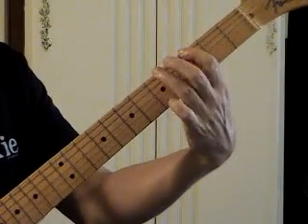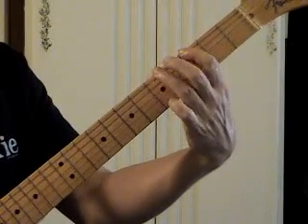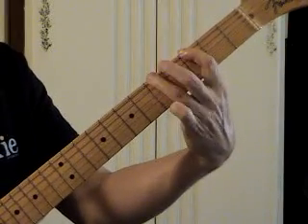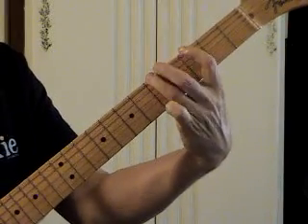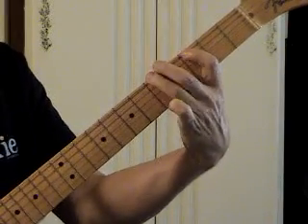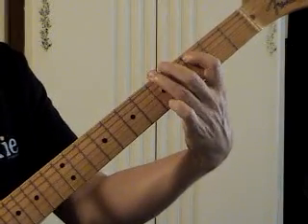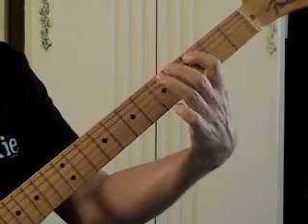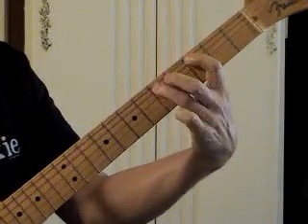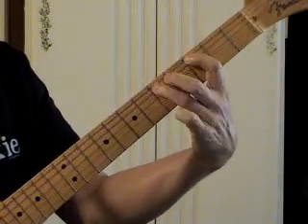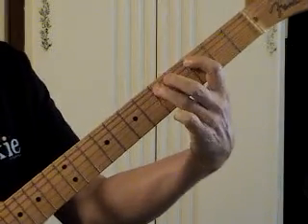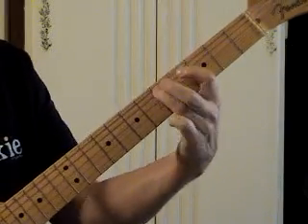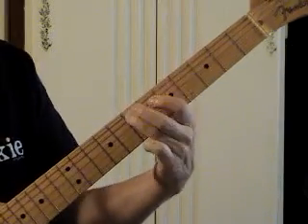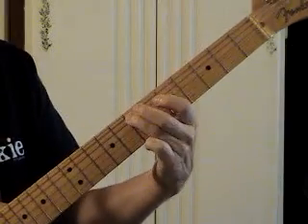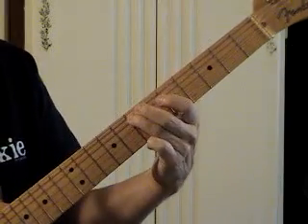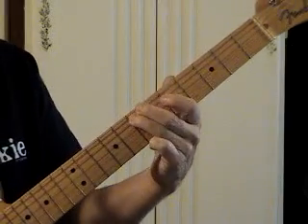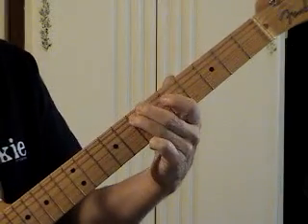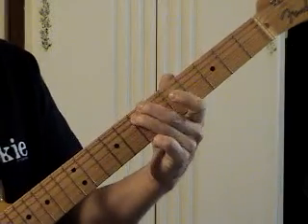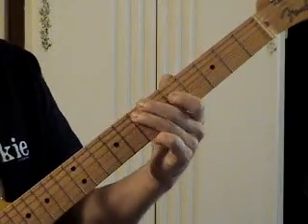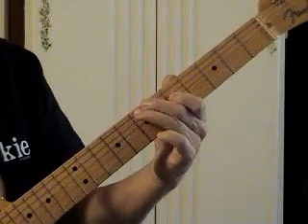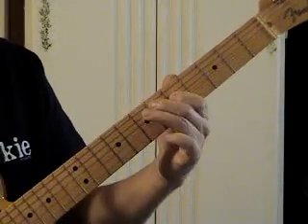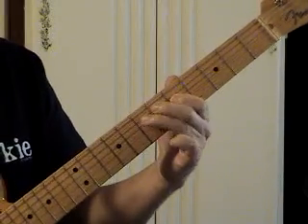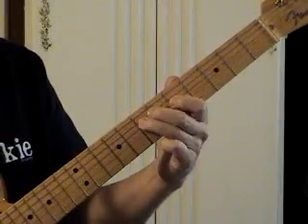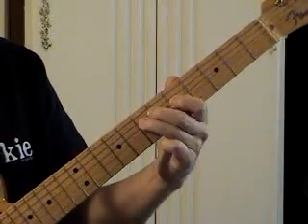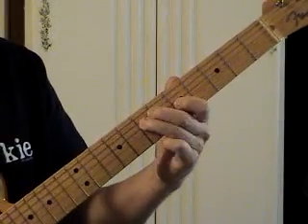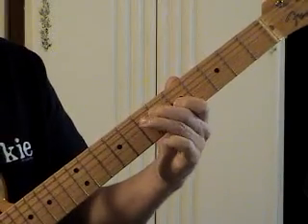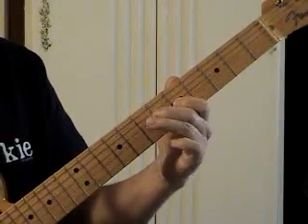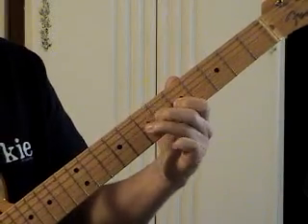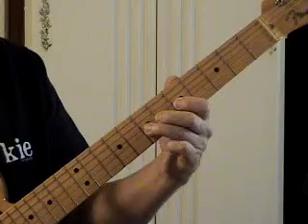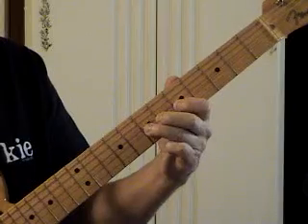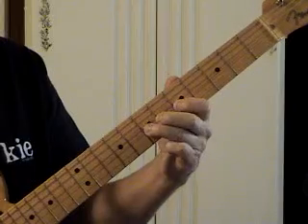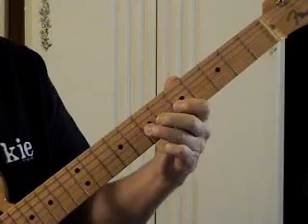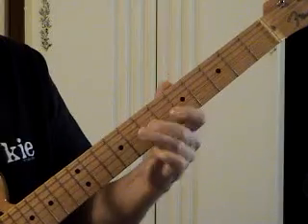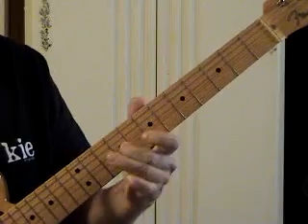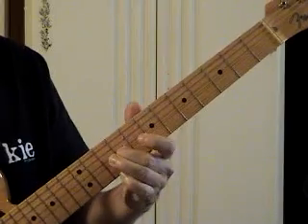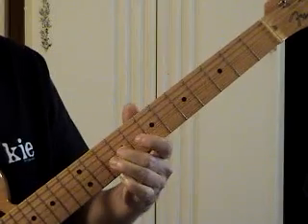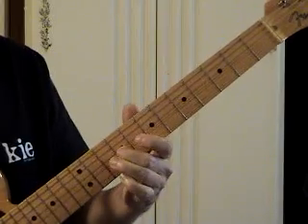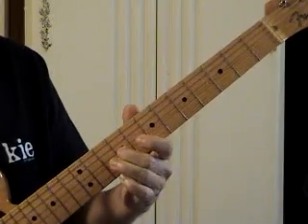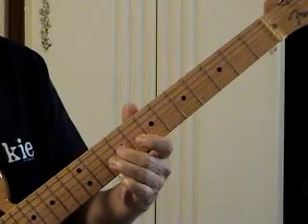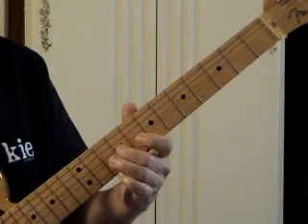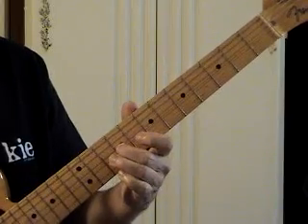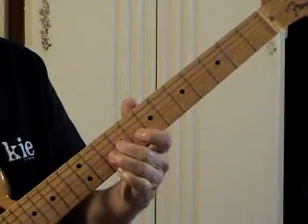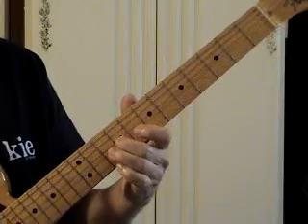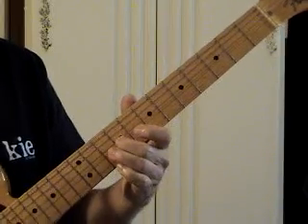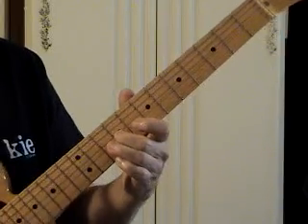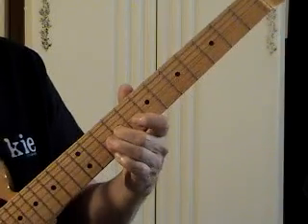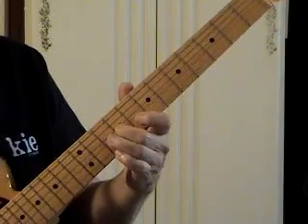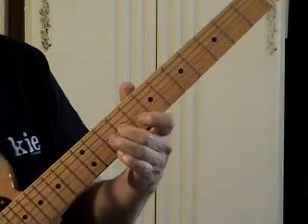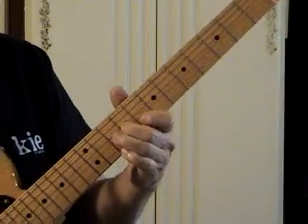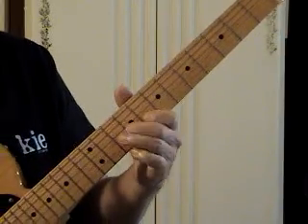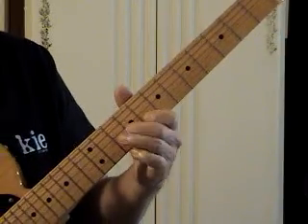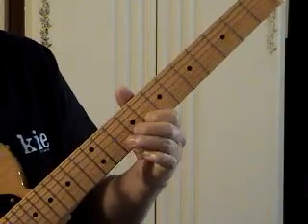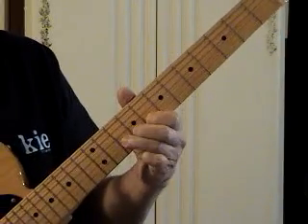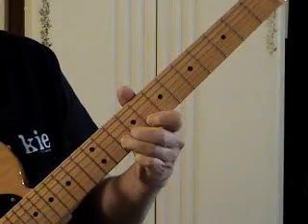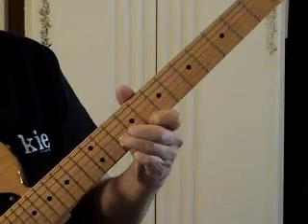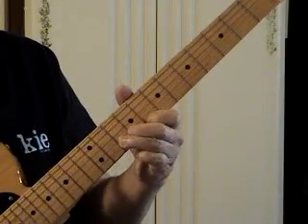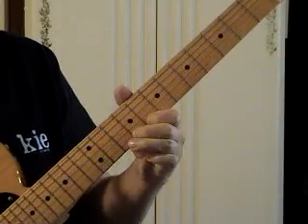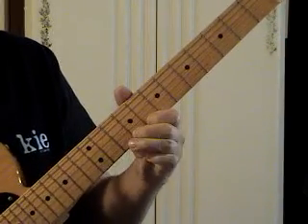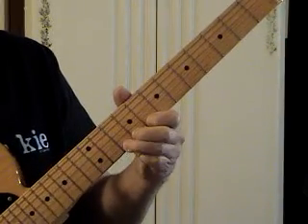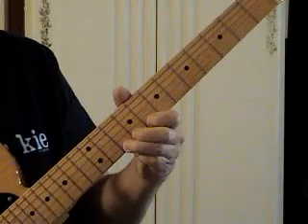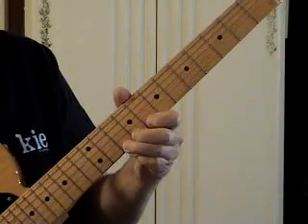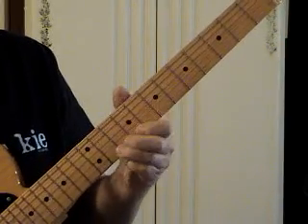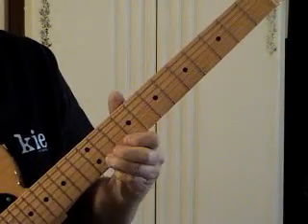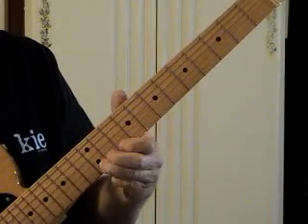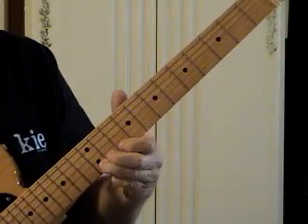1, 3, 1, 3, slide. 1, 3, 1, 3, slide — shifting with the second finger. 1, 3, 1, 3, slide.